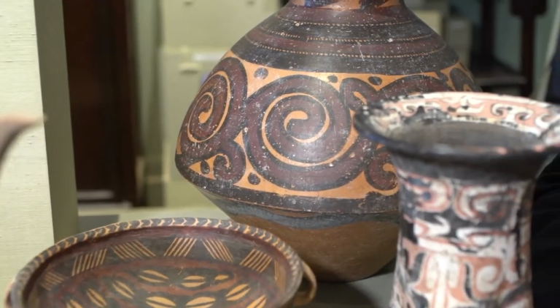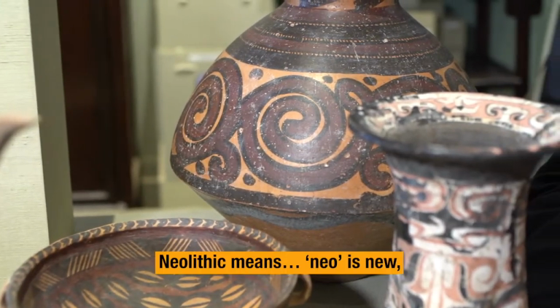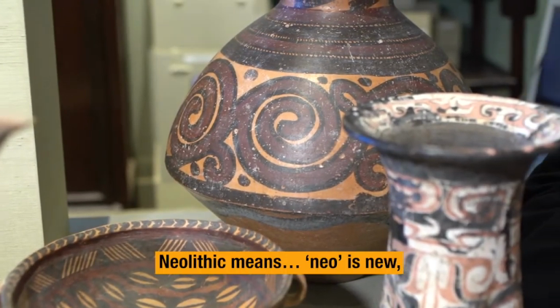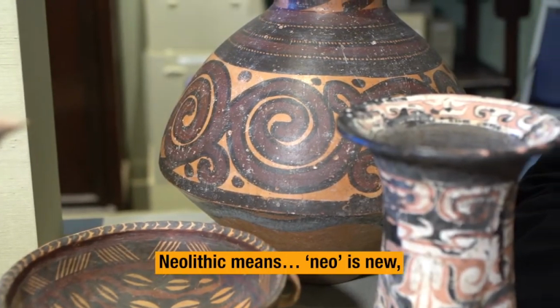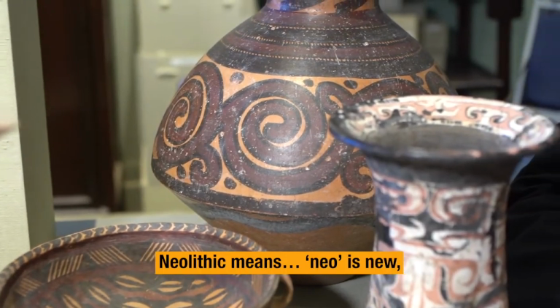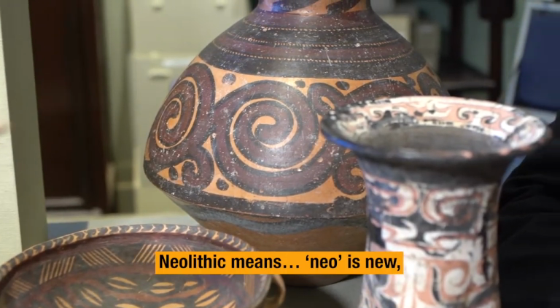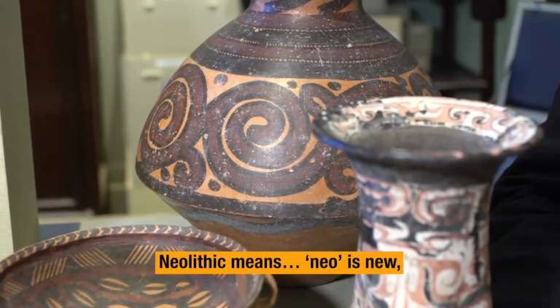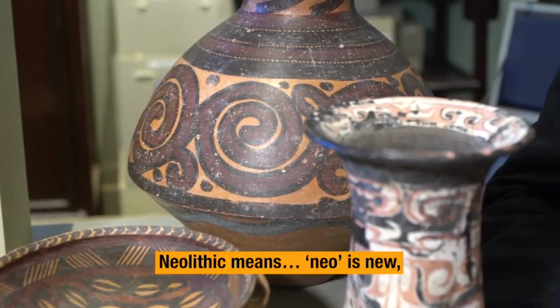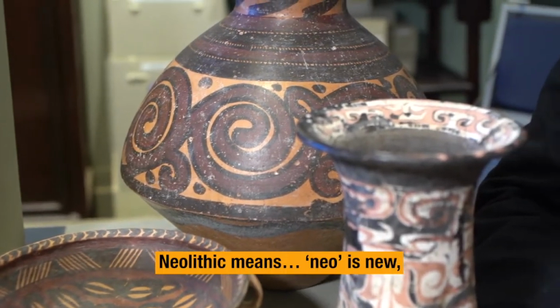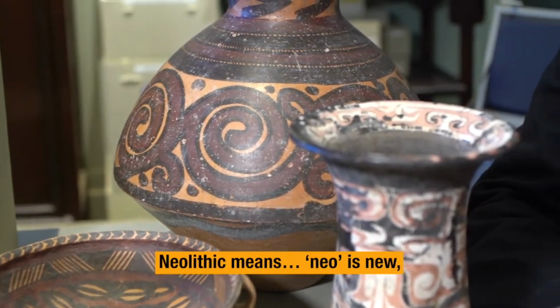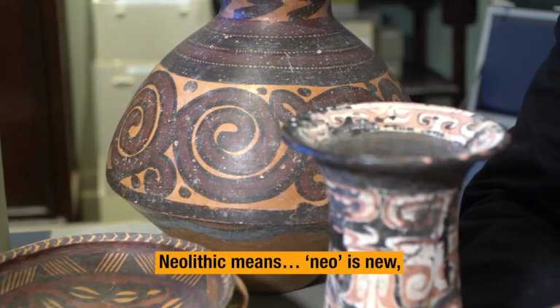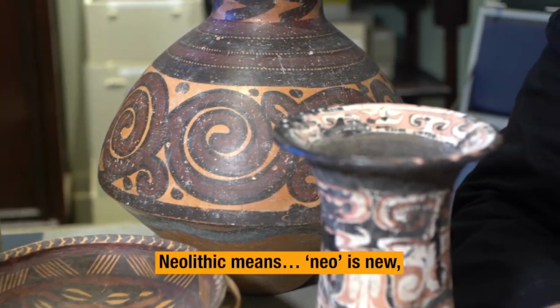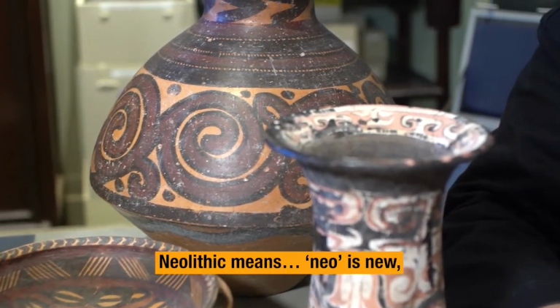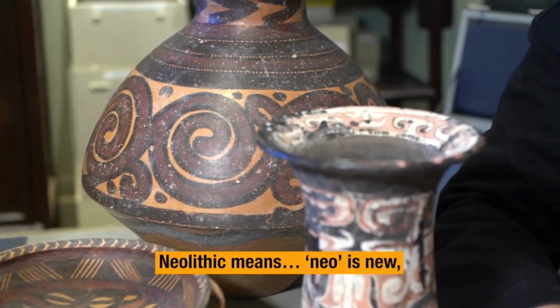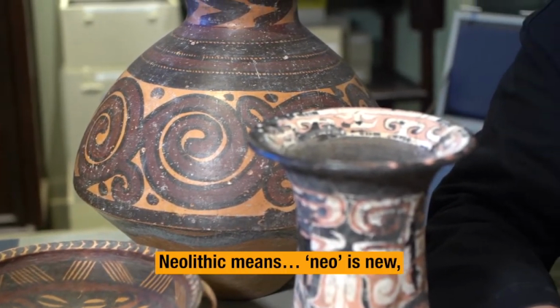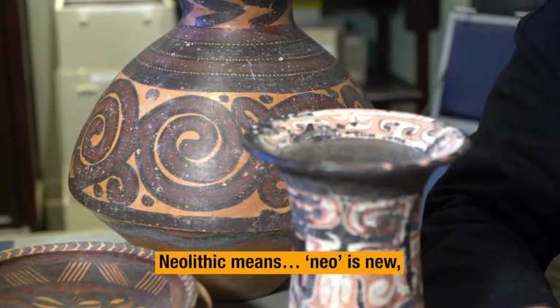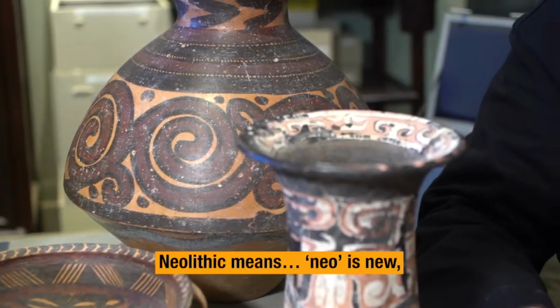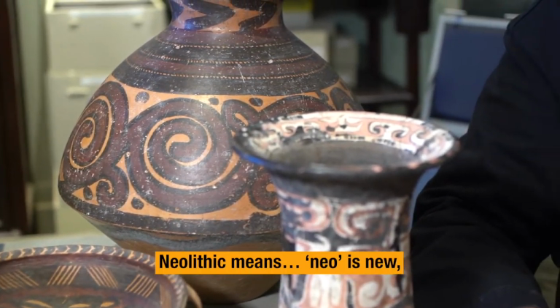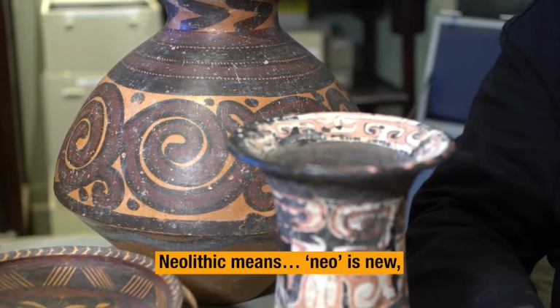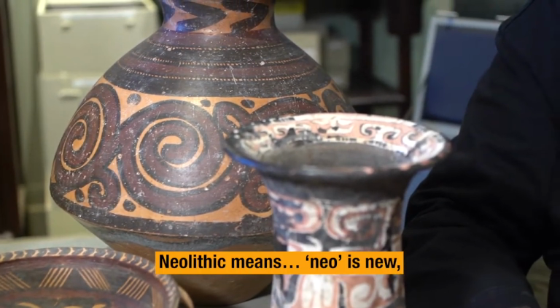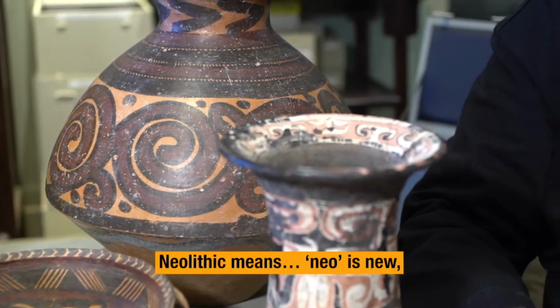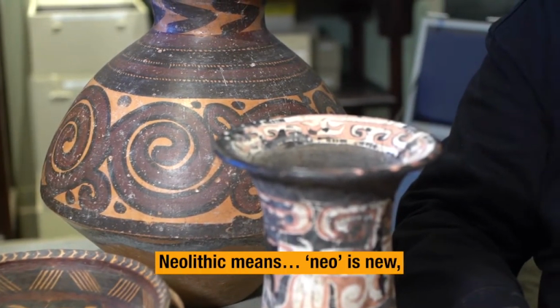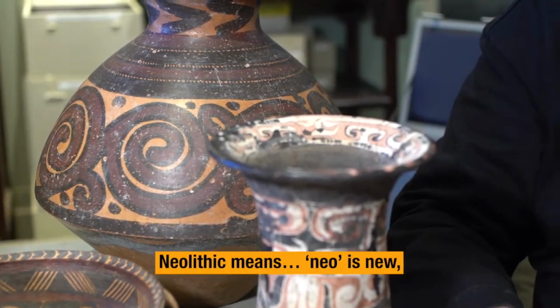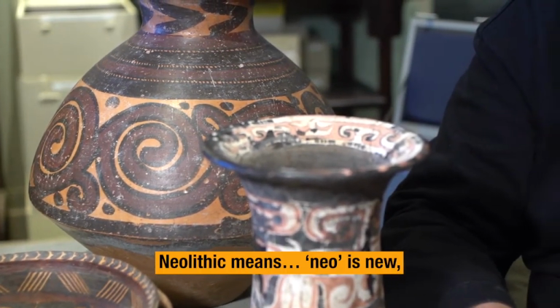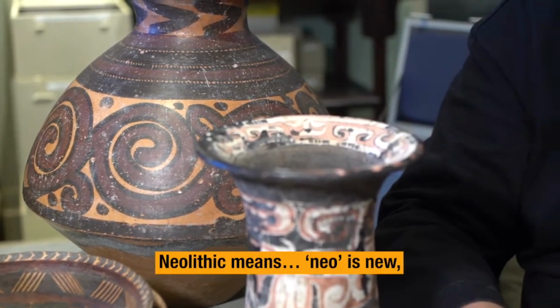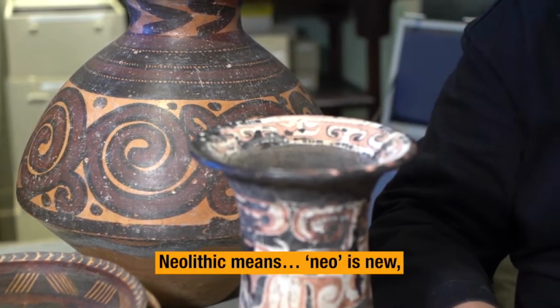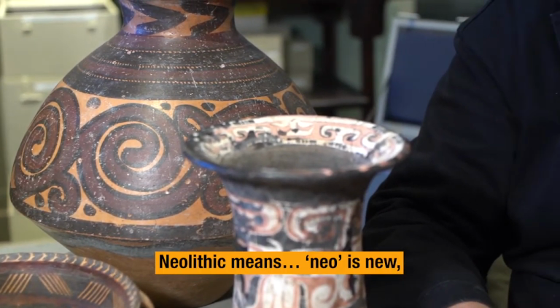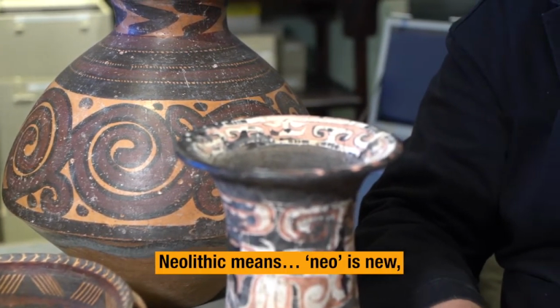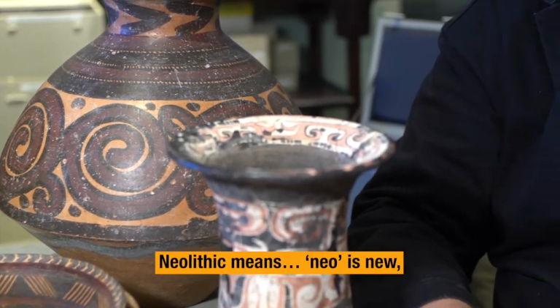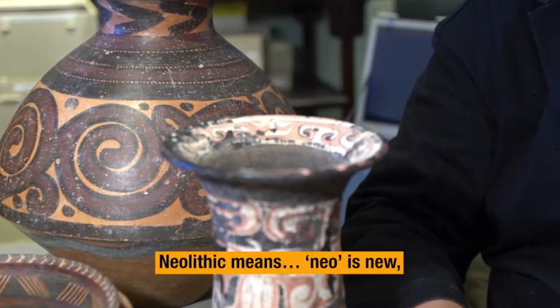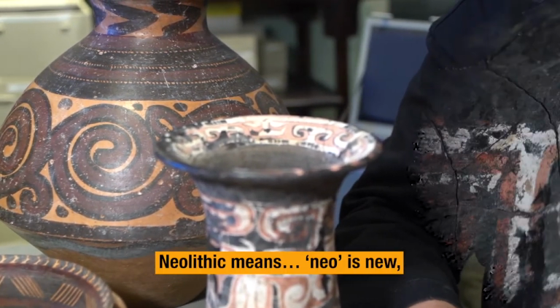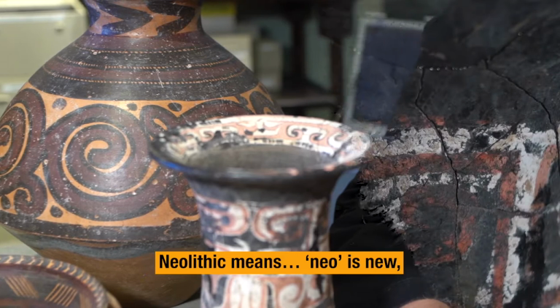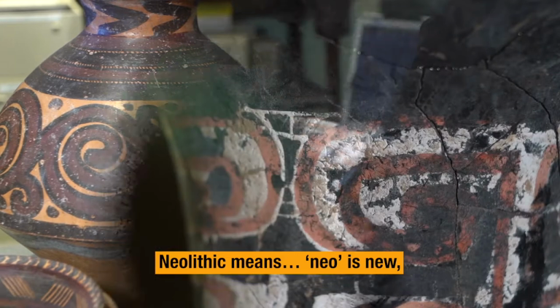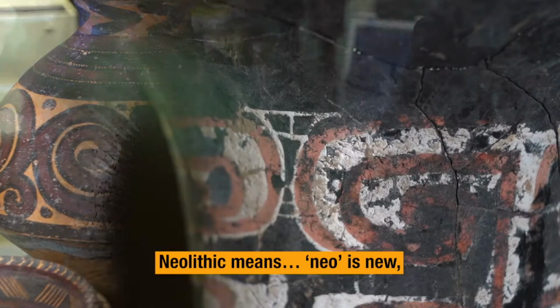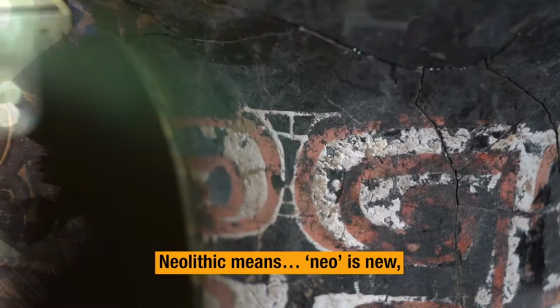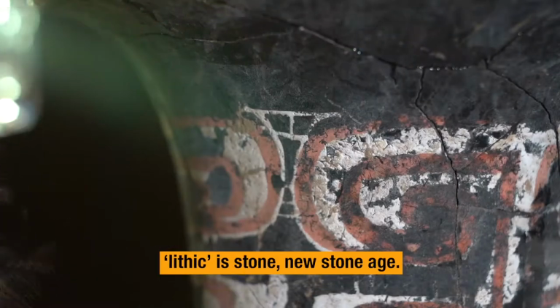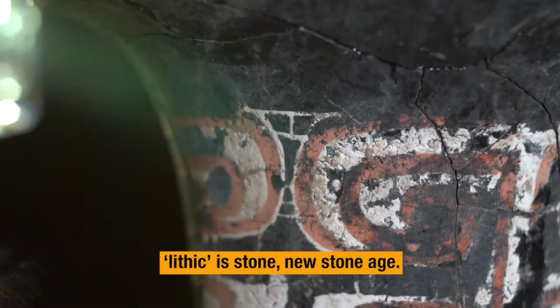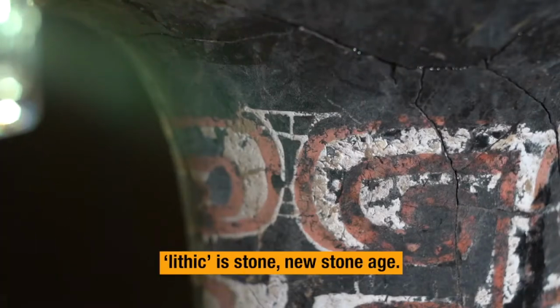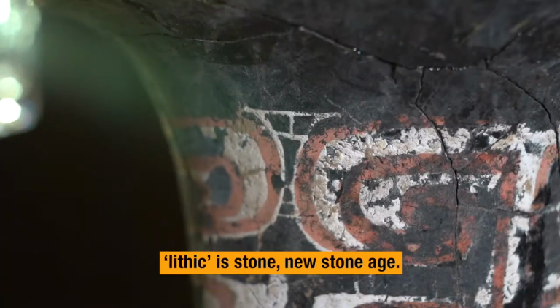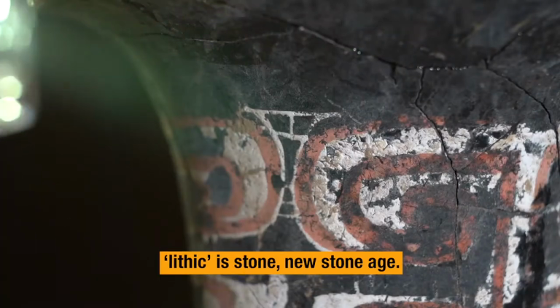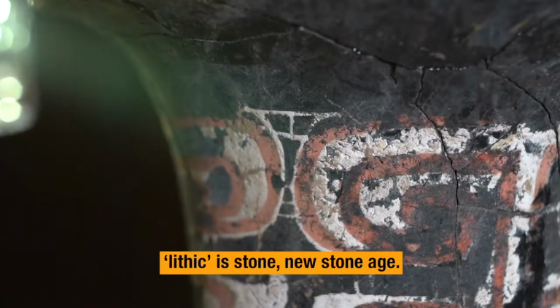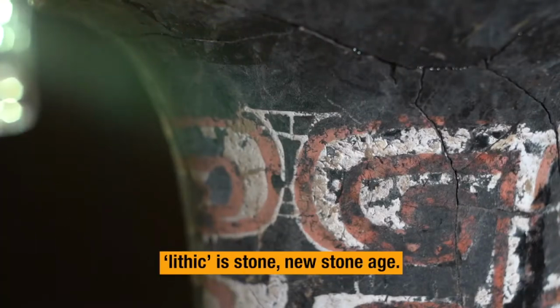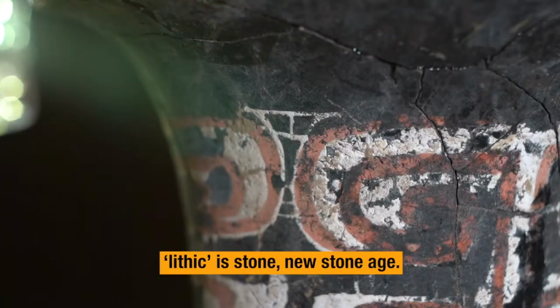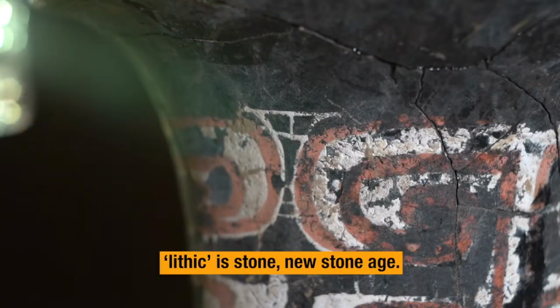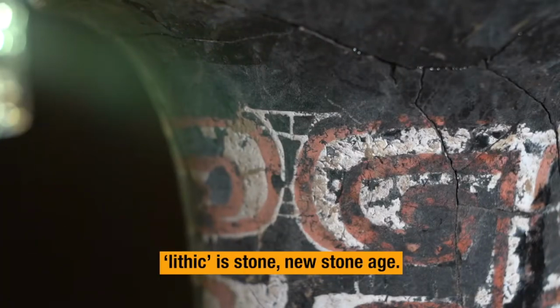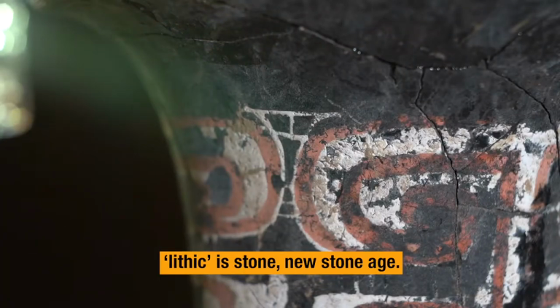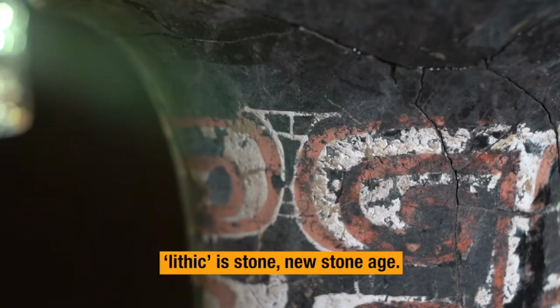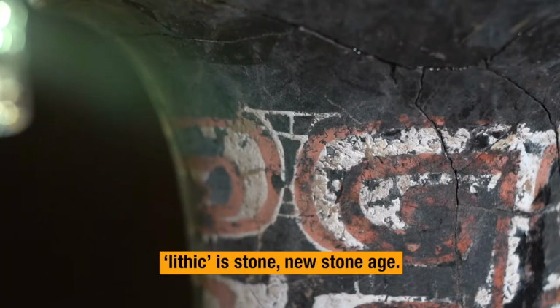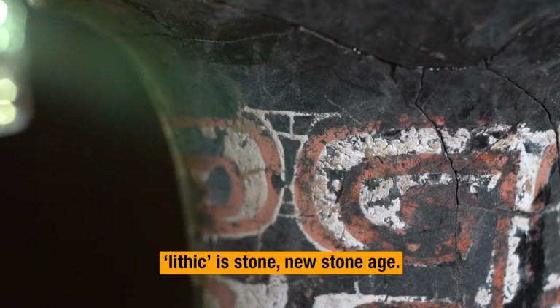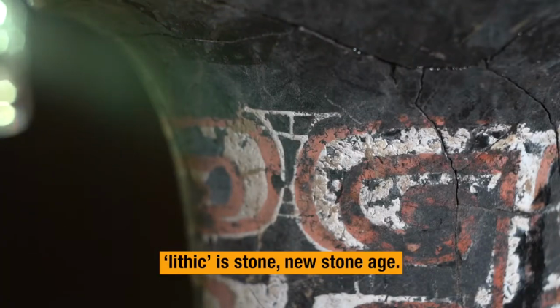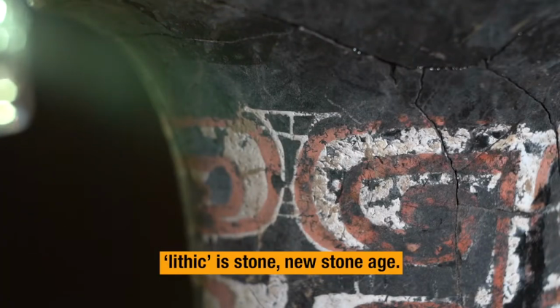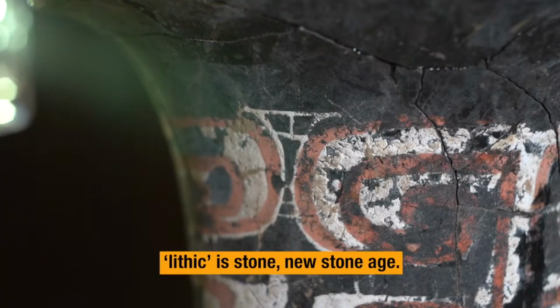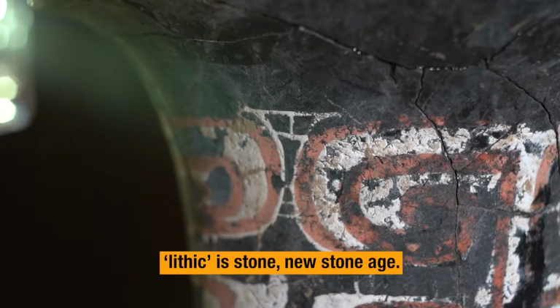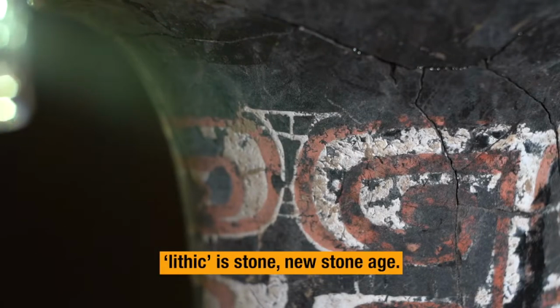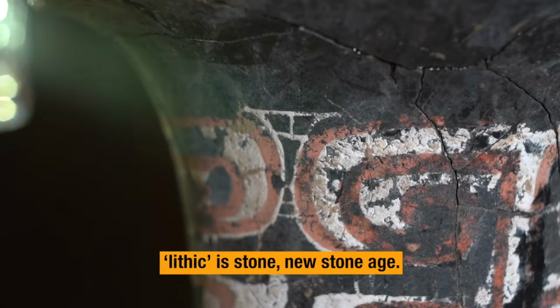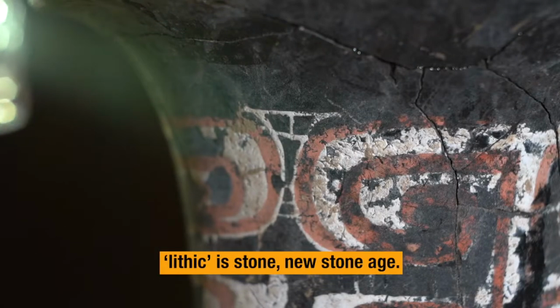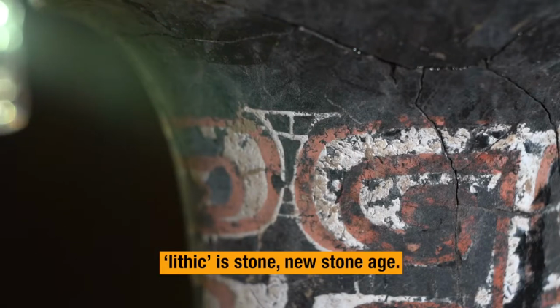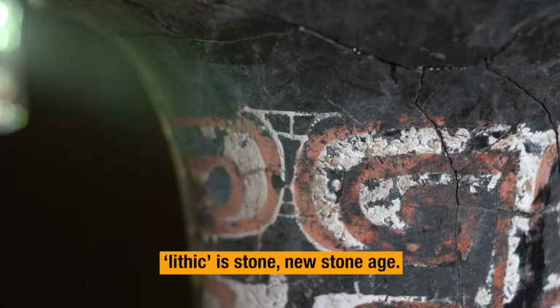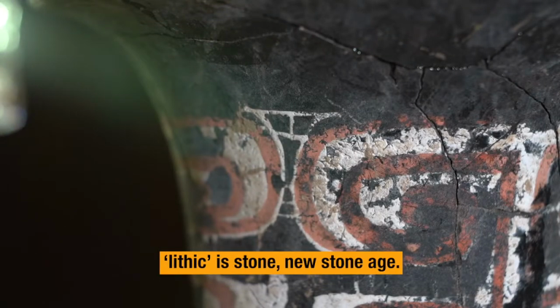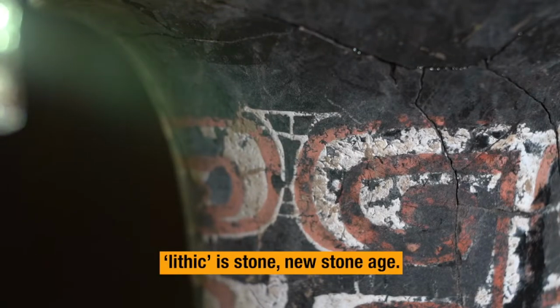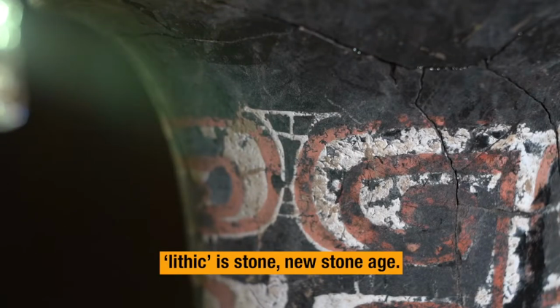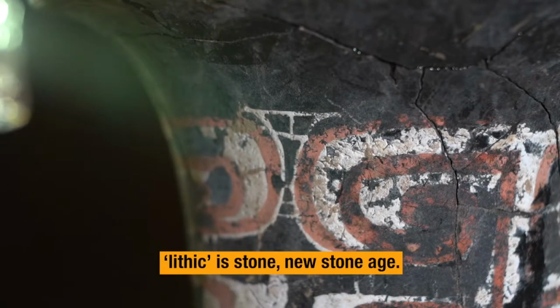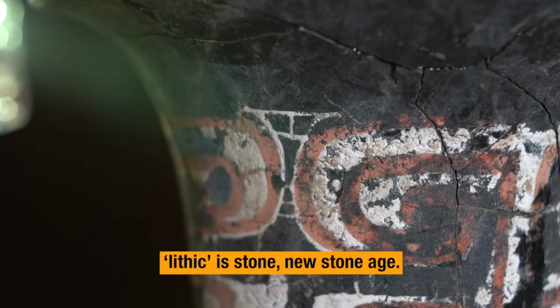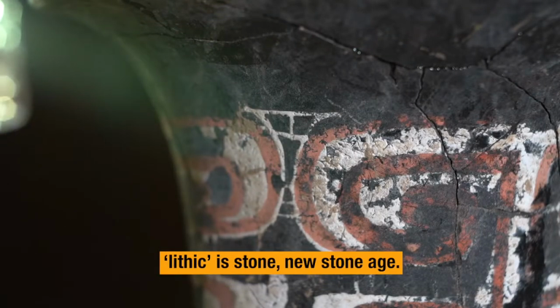Neolithic means: neo is new, lithic is stone — new stone age.